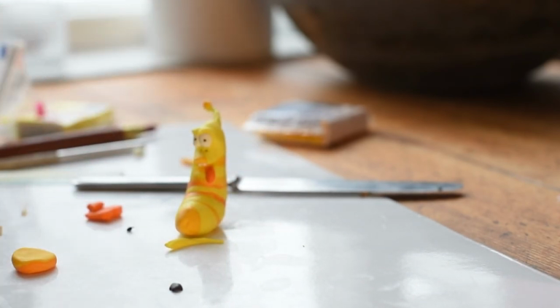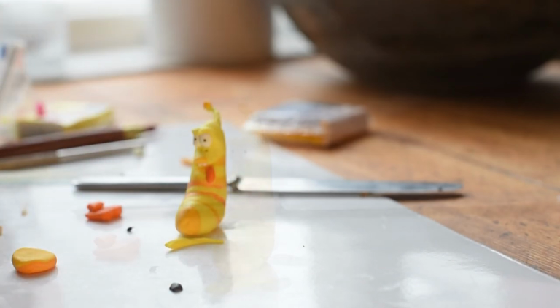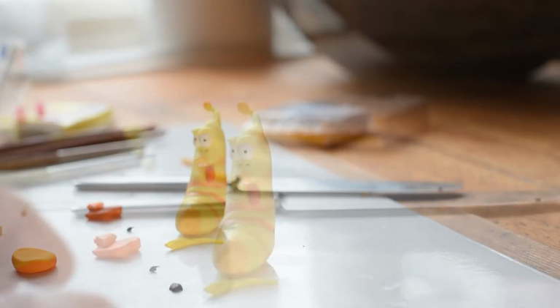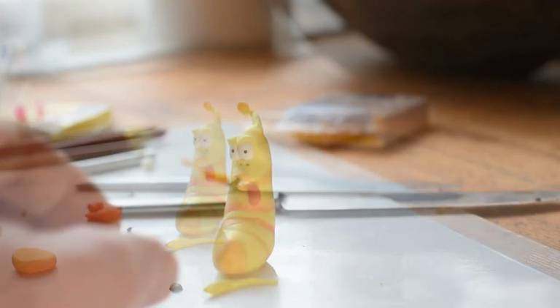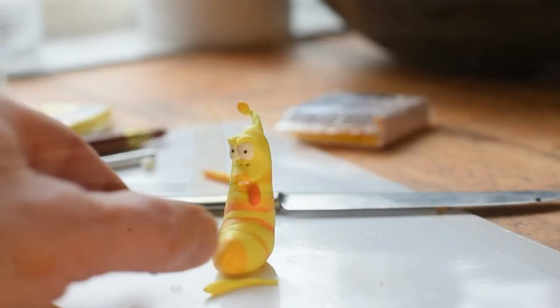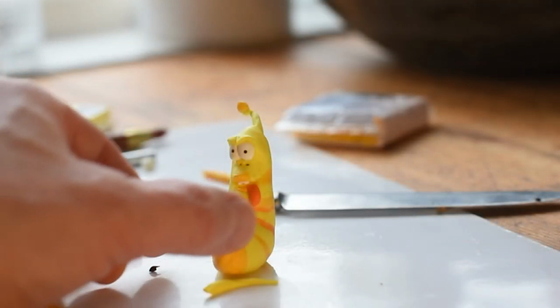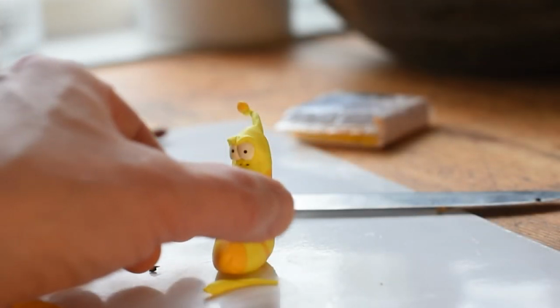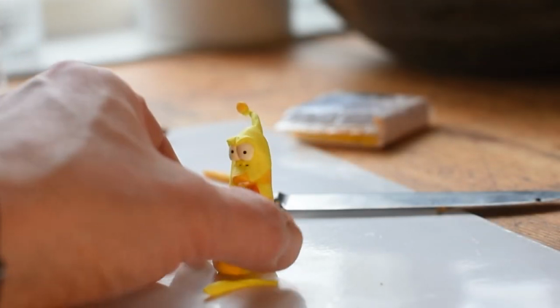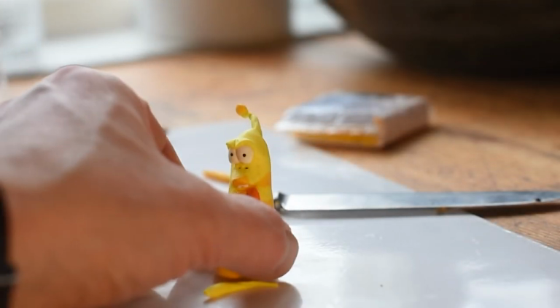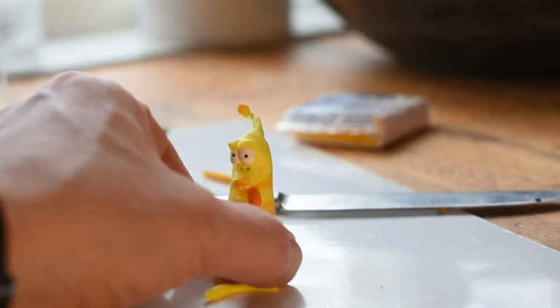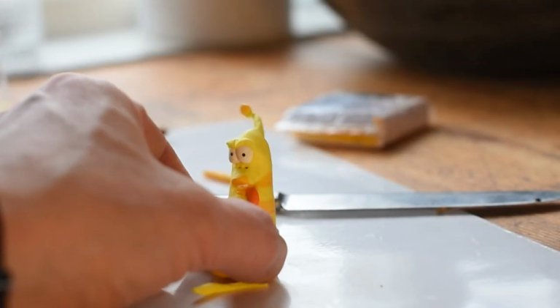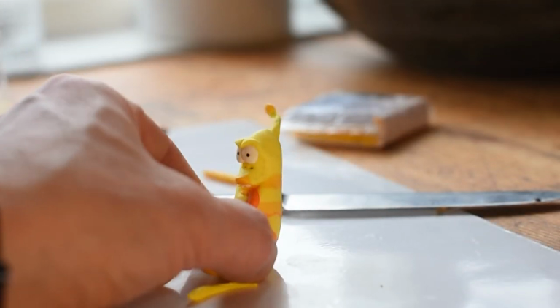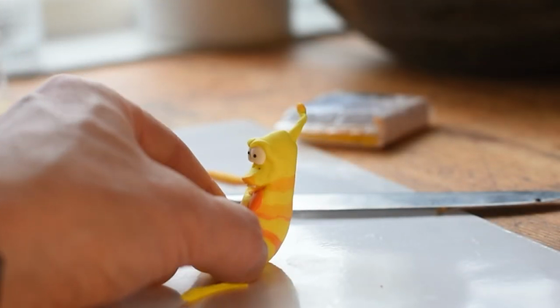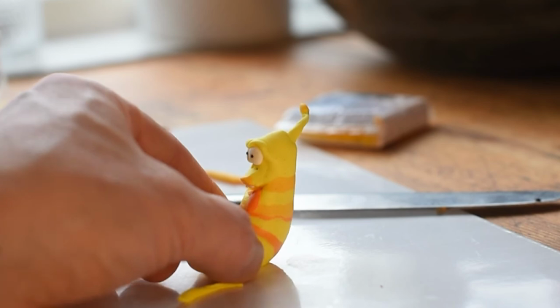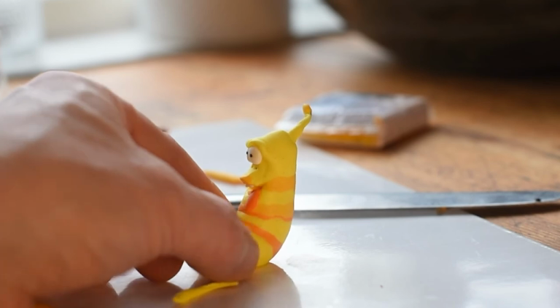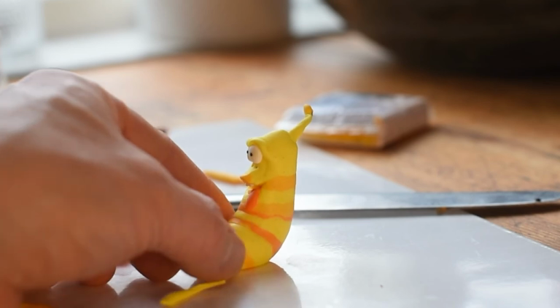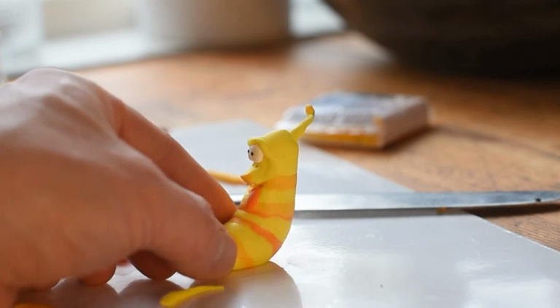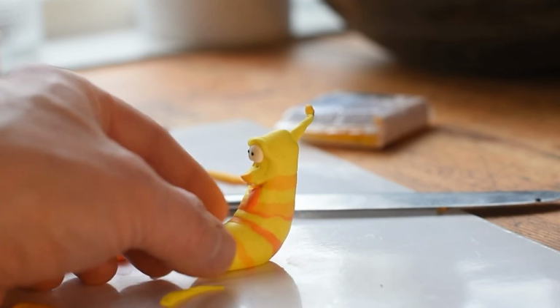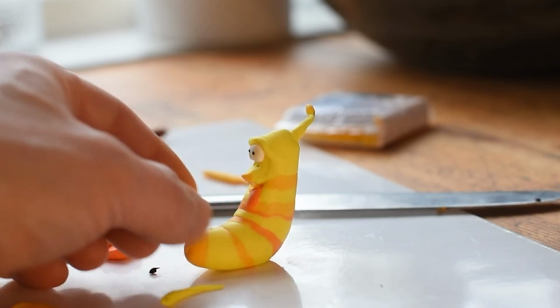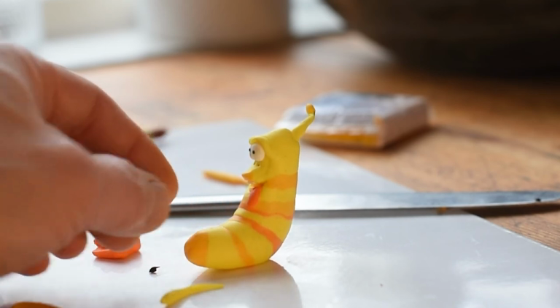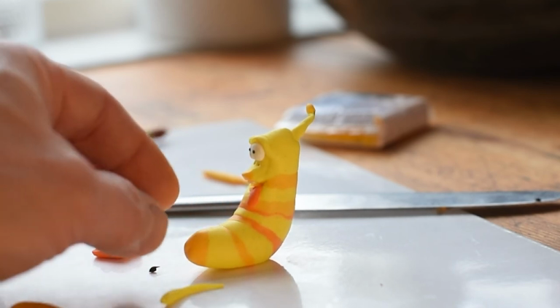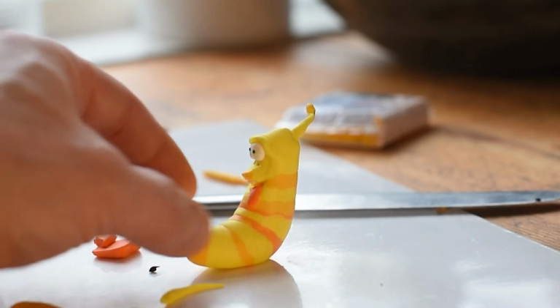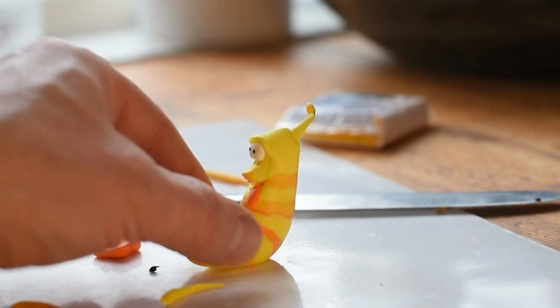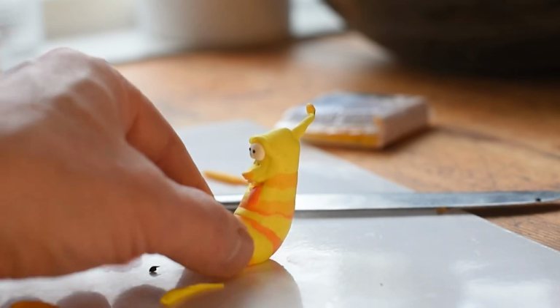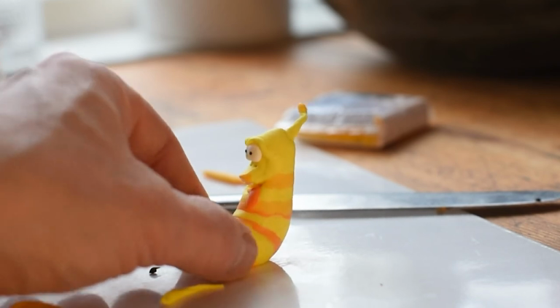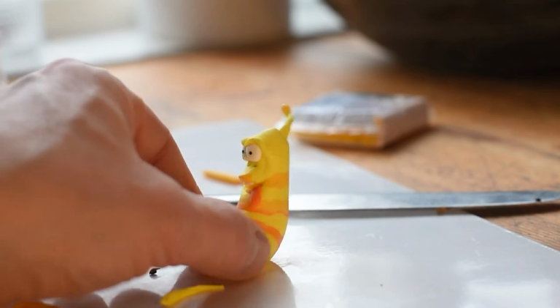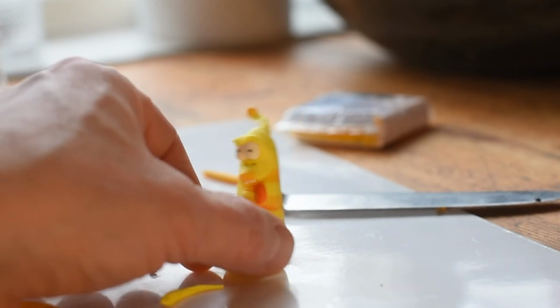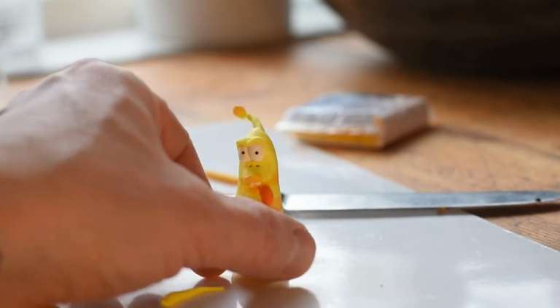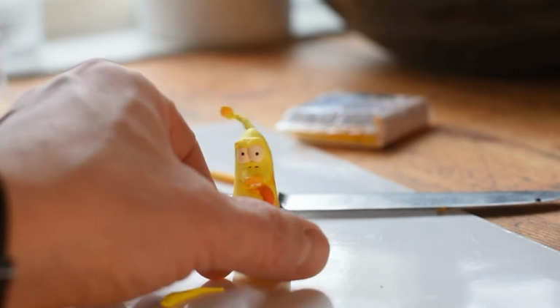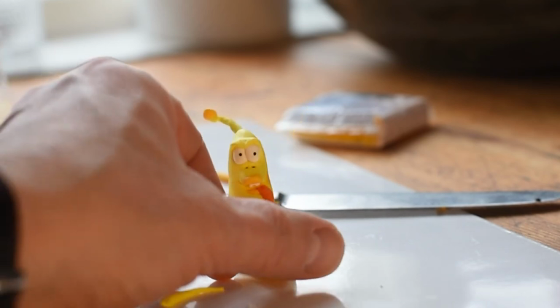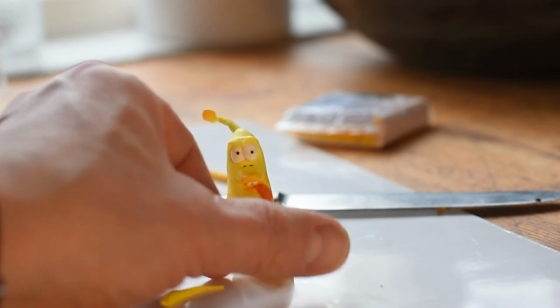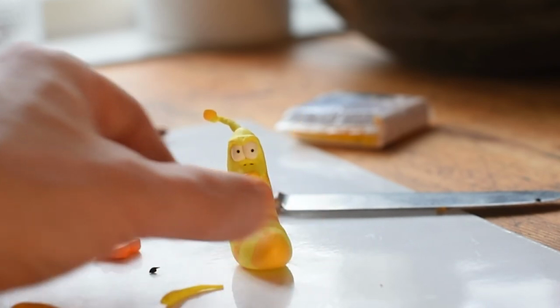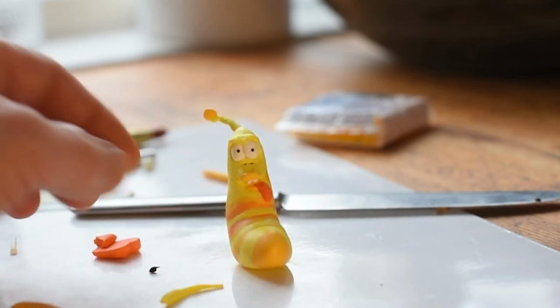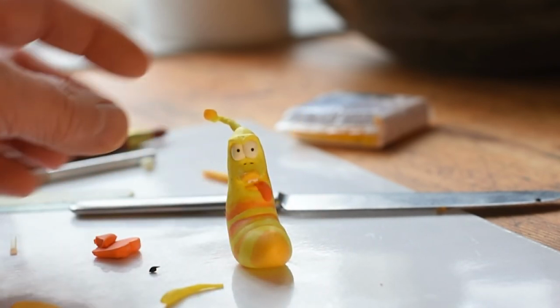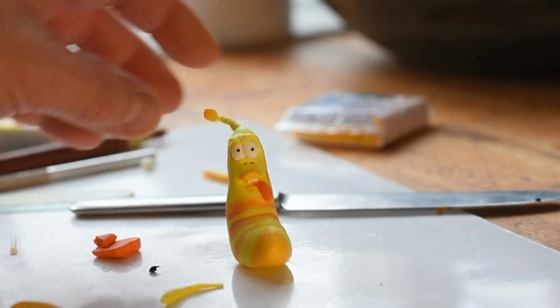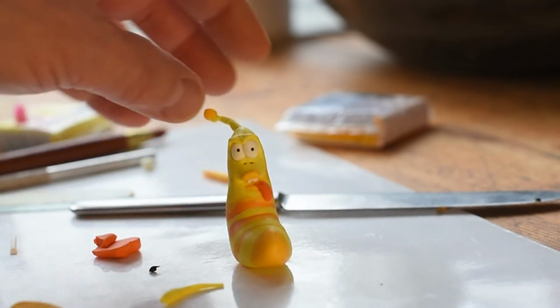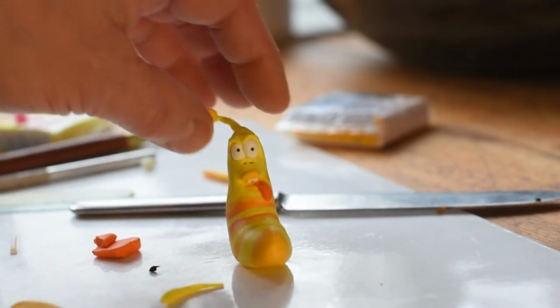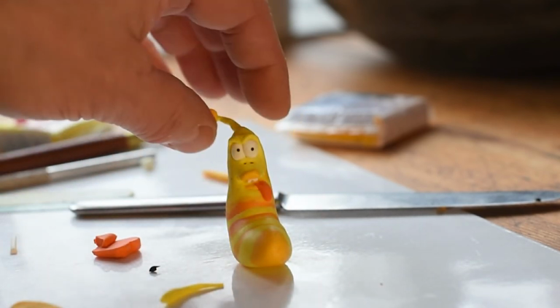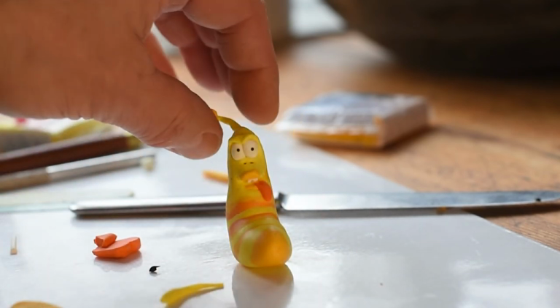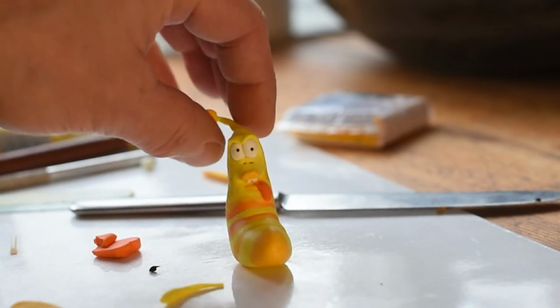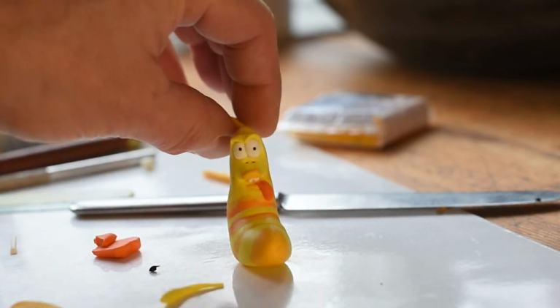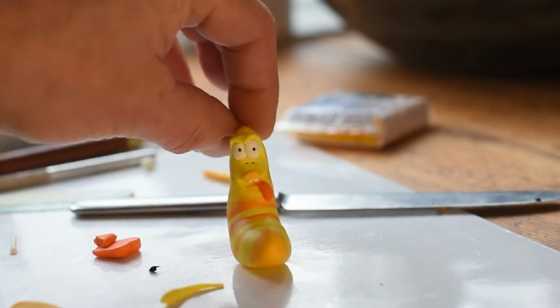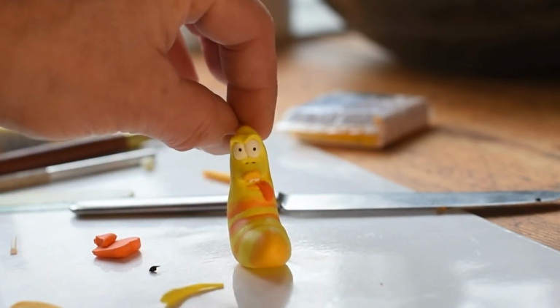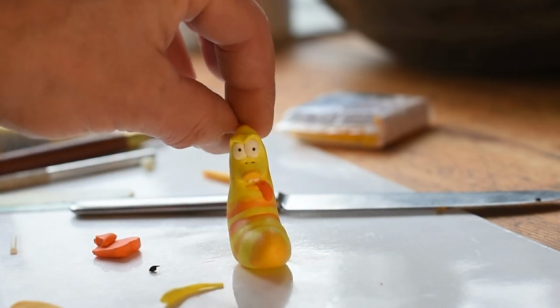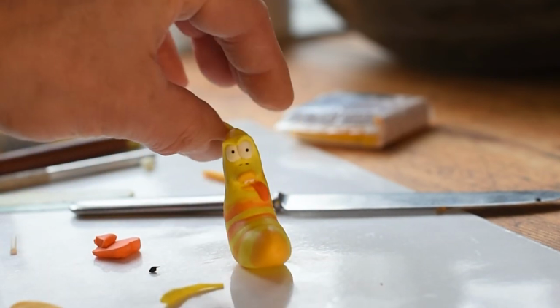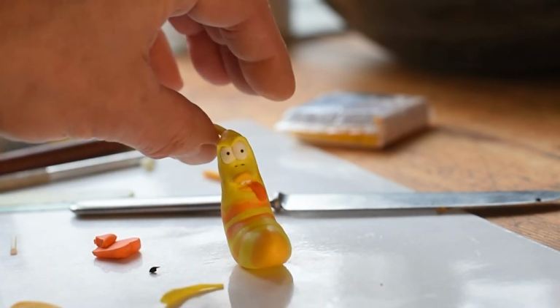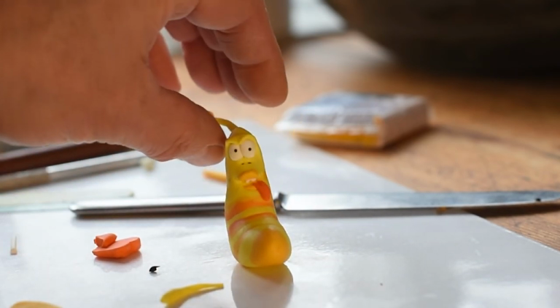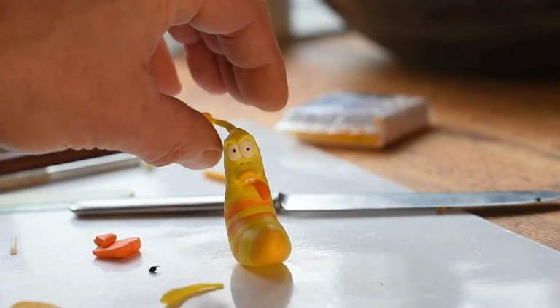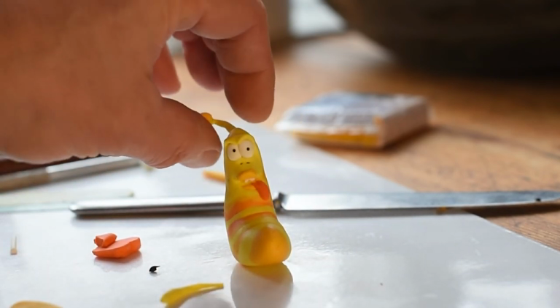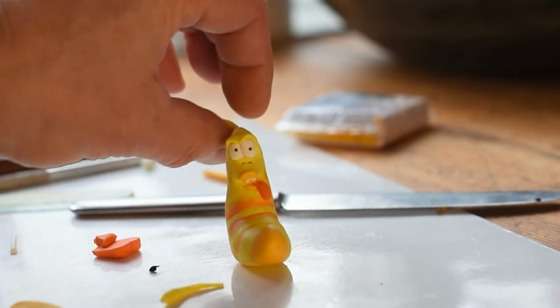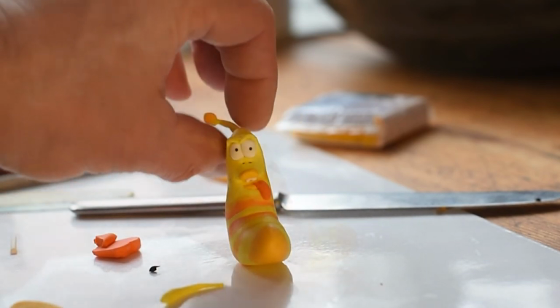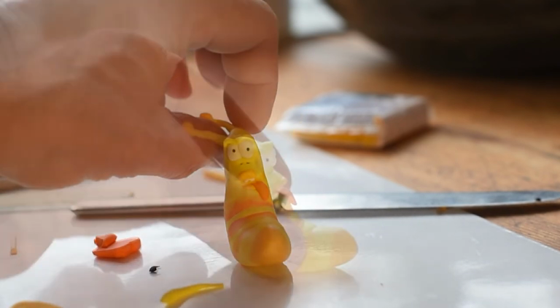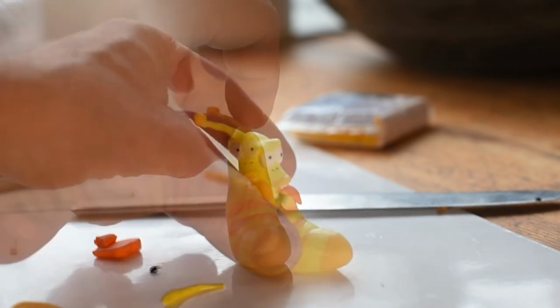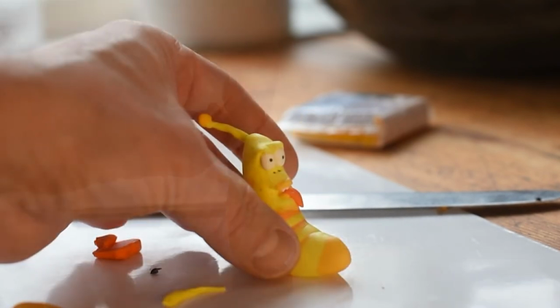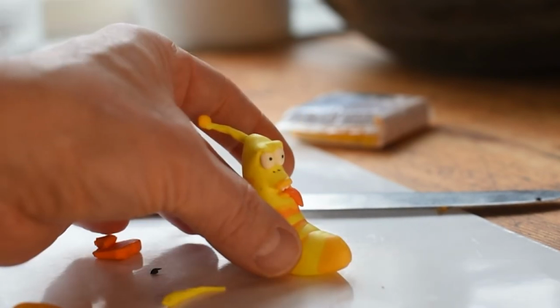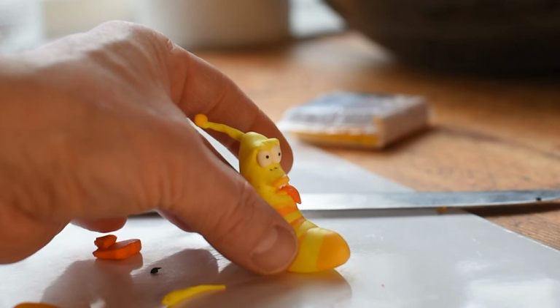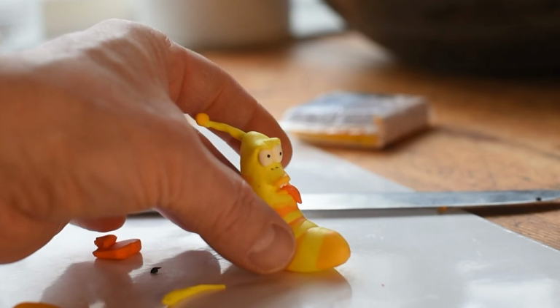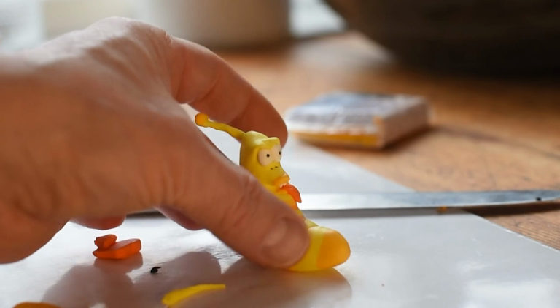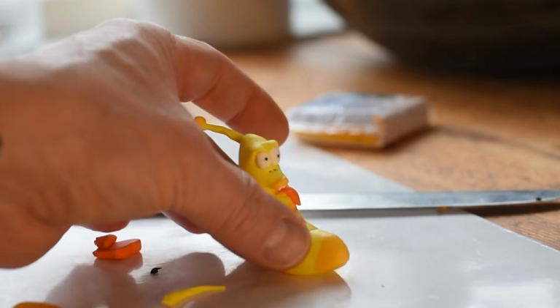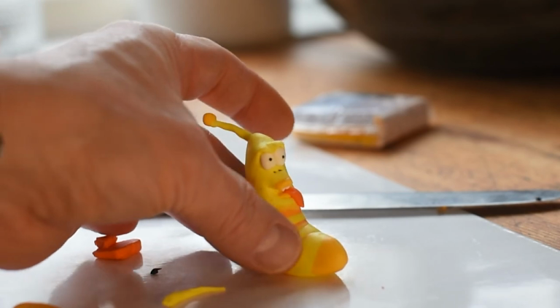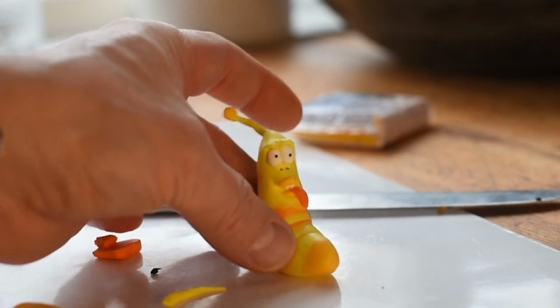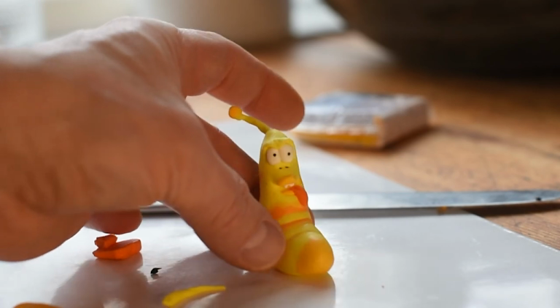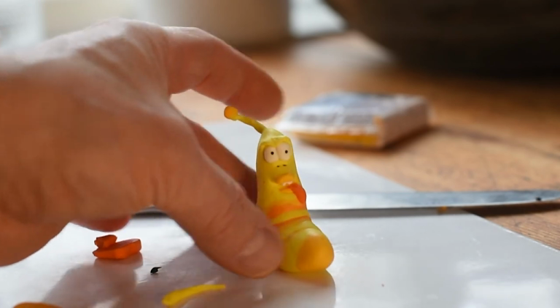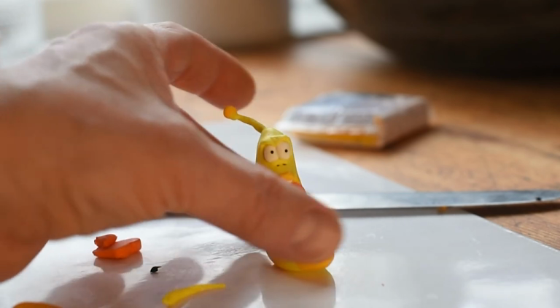I consider this larva done. Good luck if you make your own and I hope you enjoyed my video.